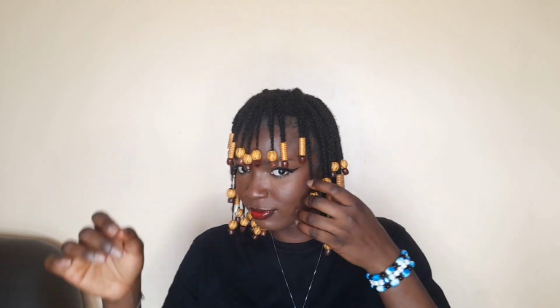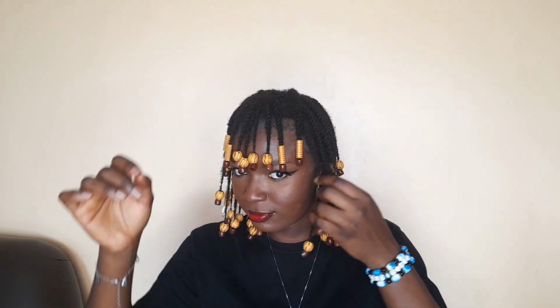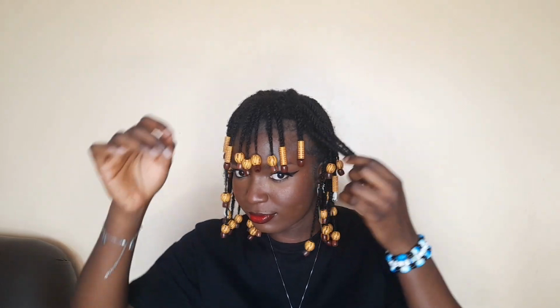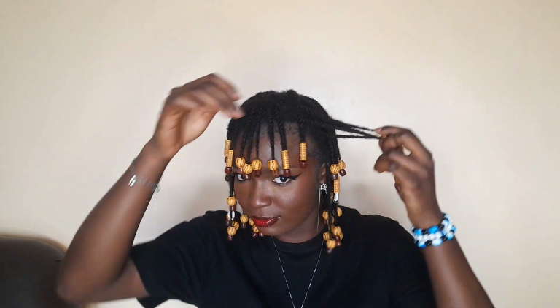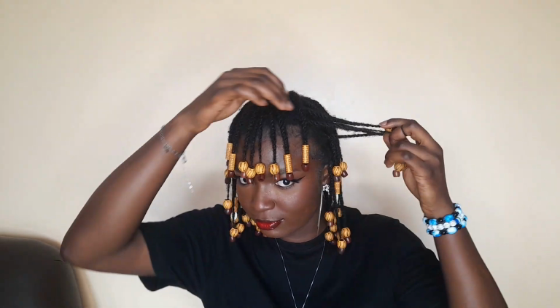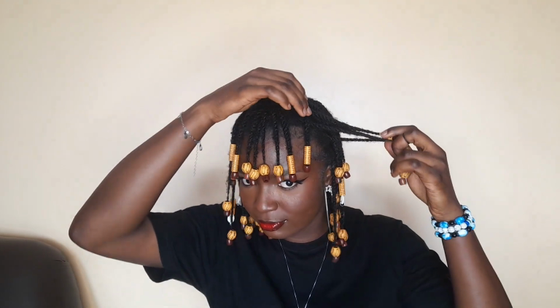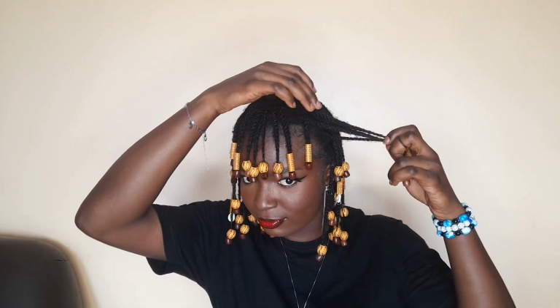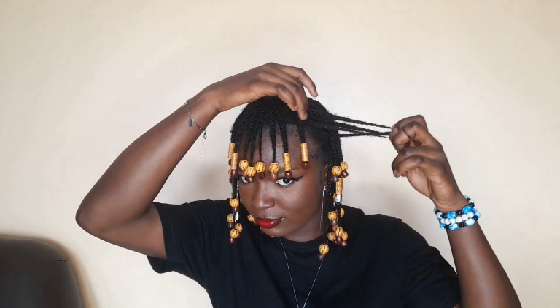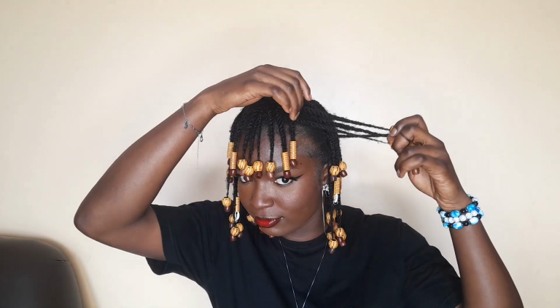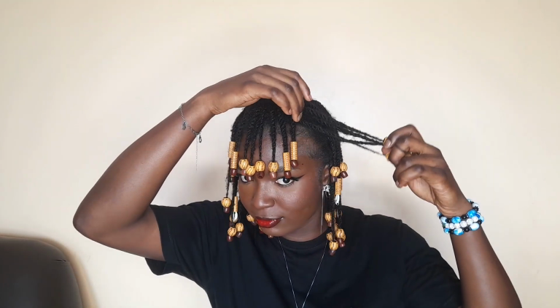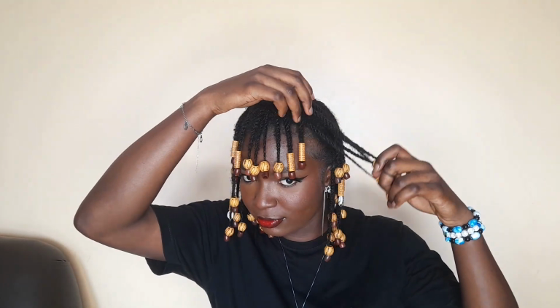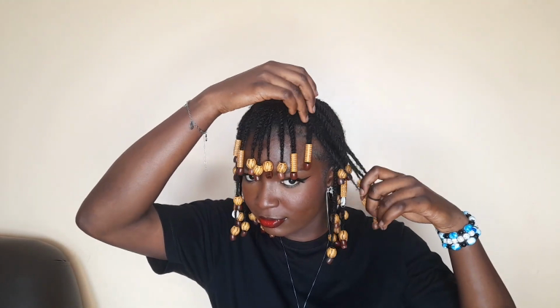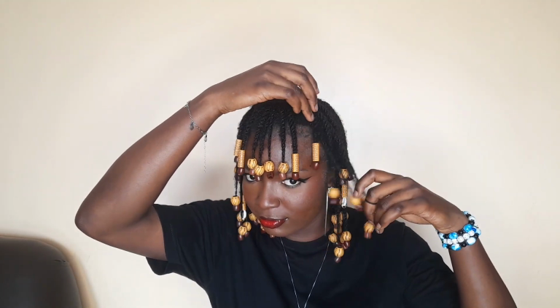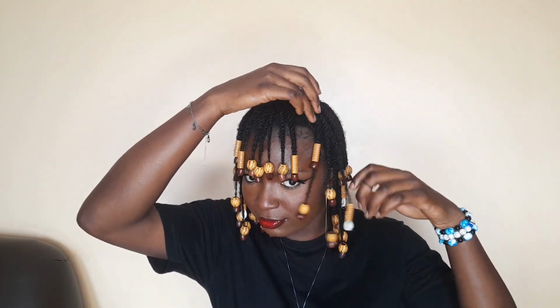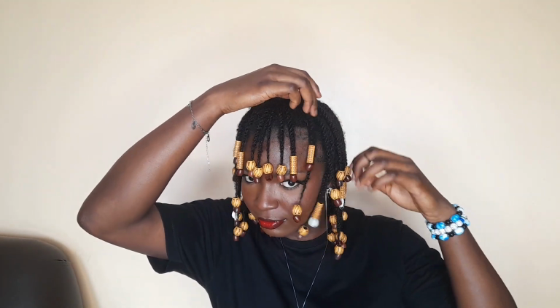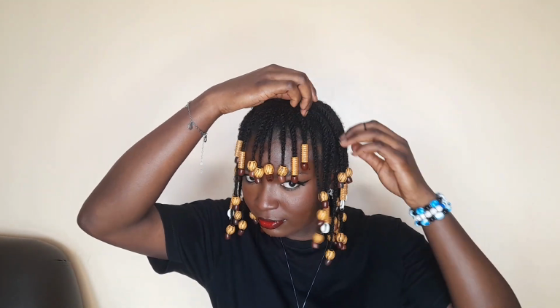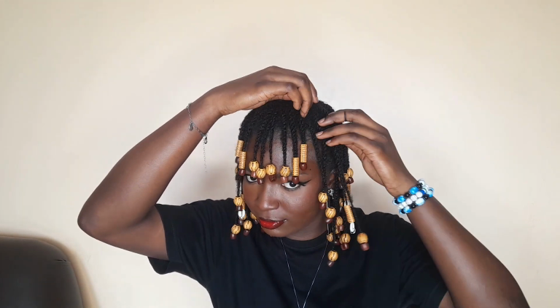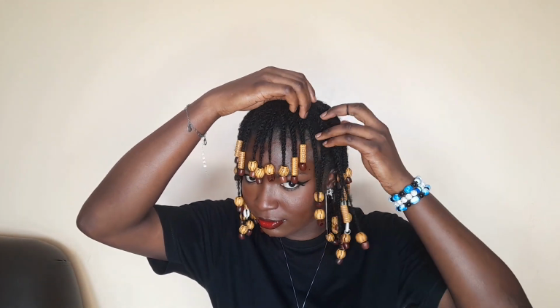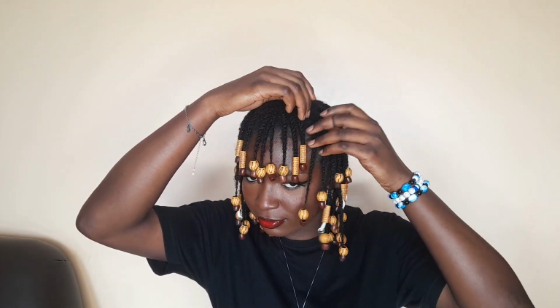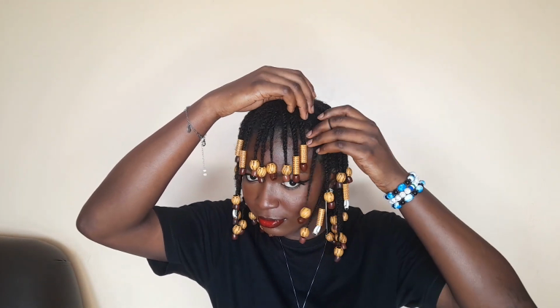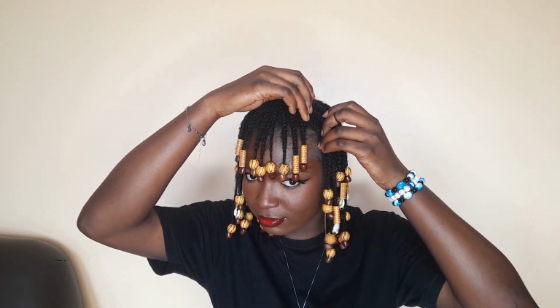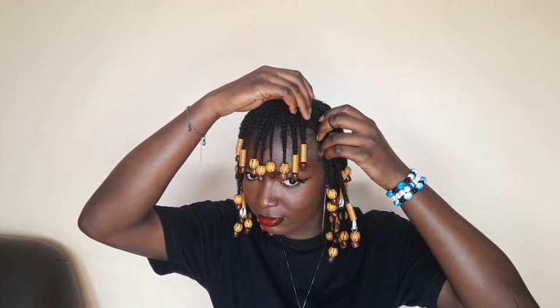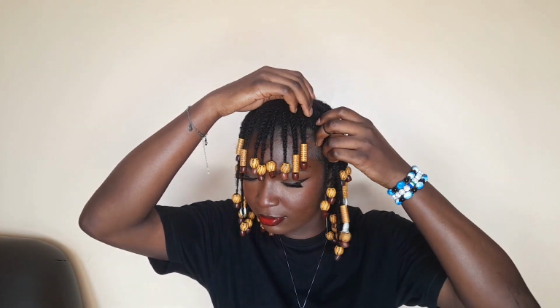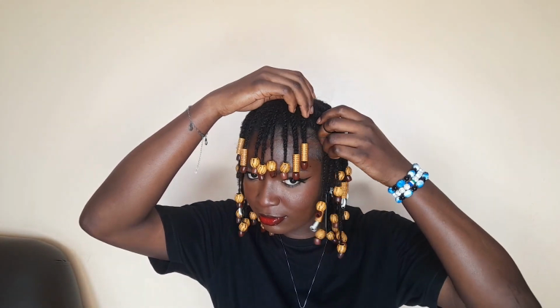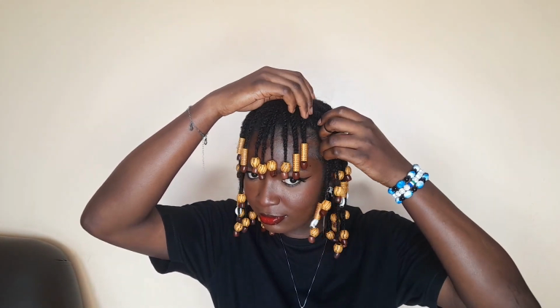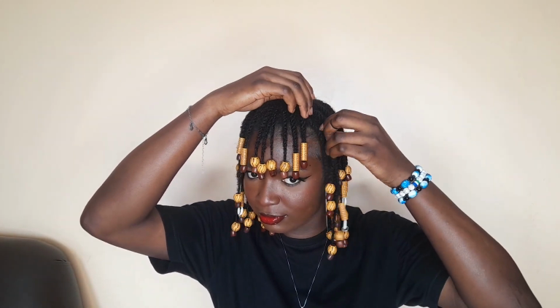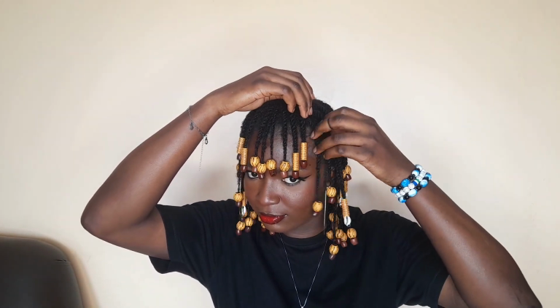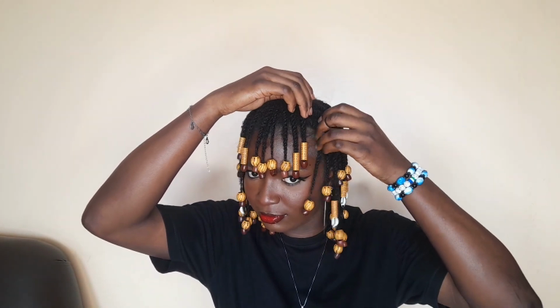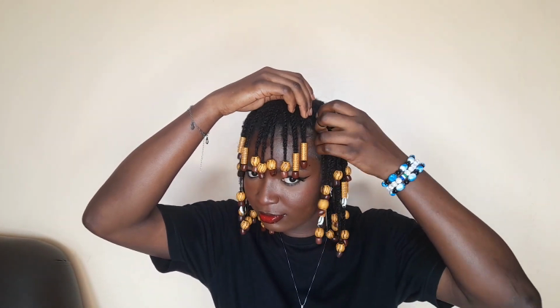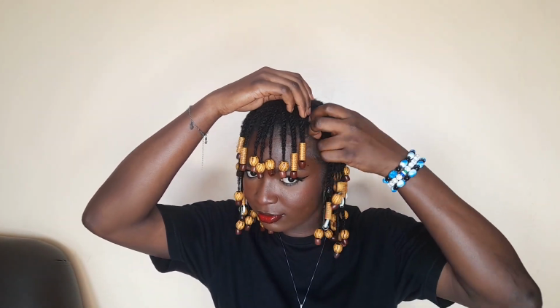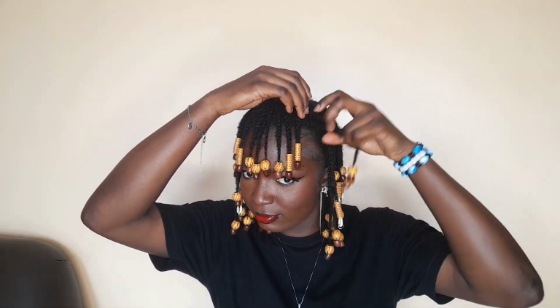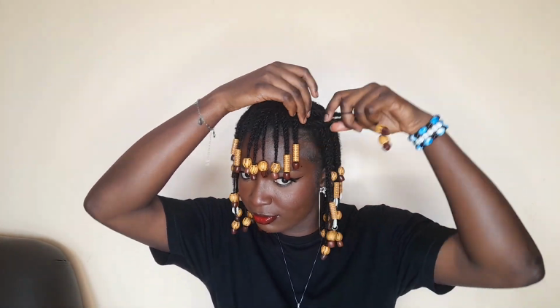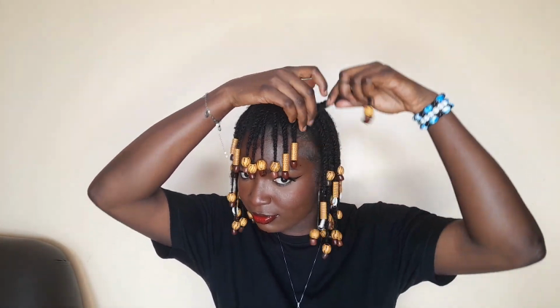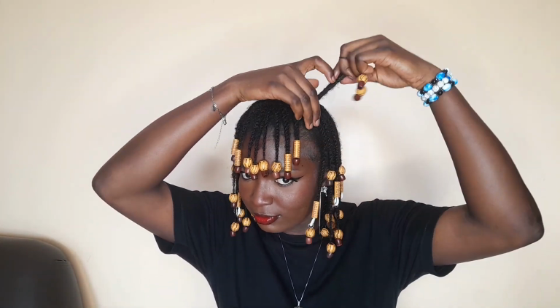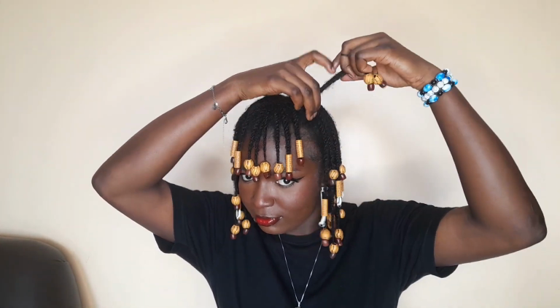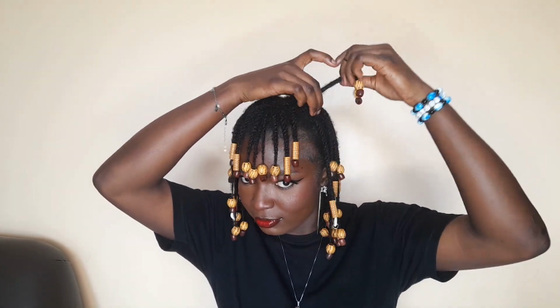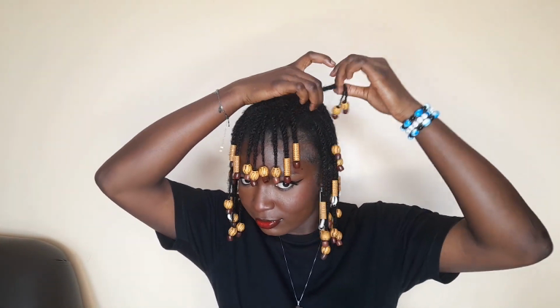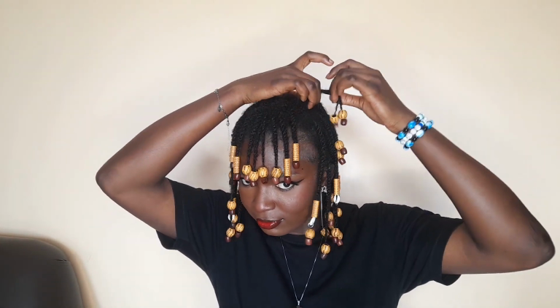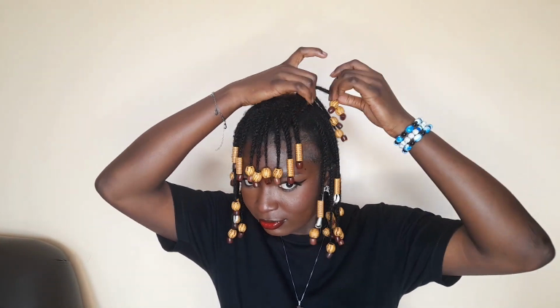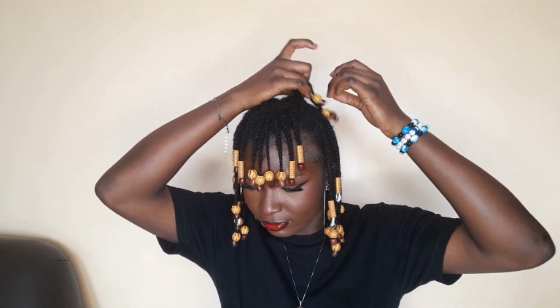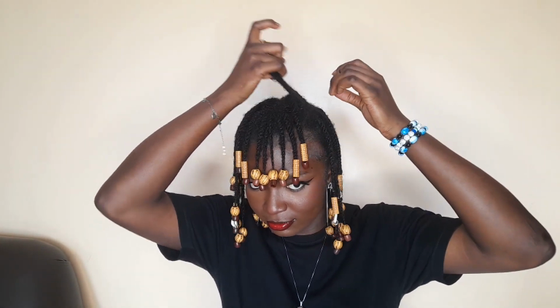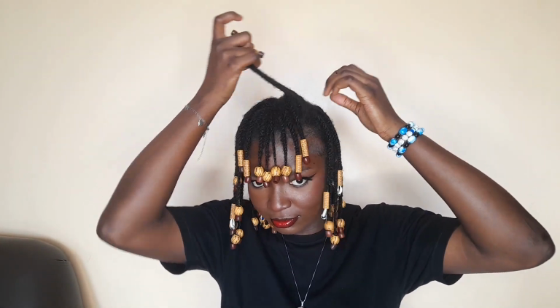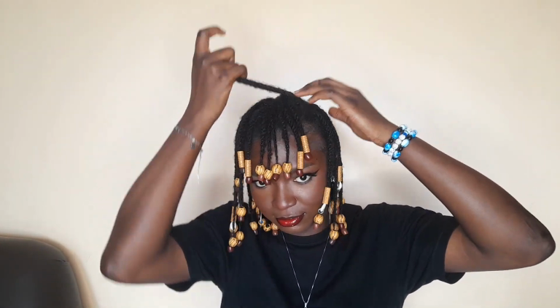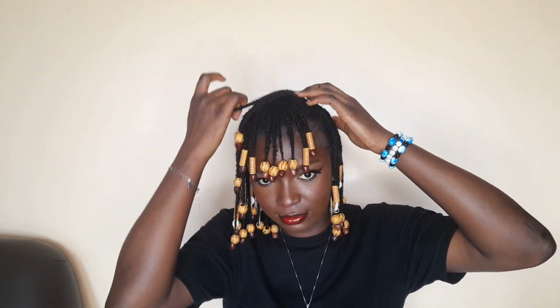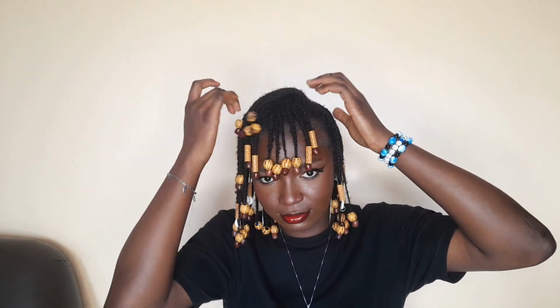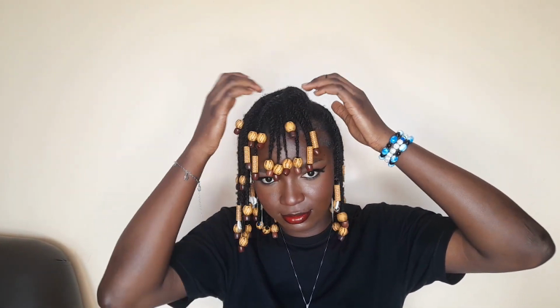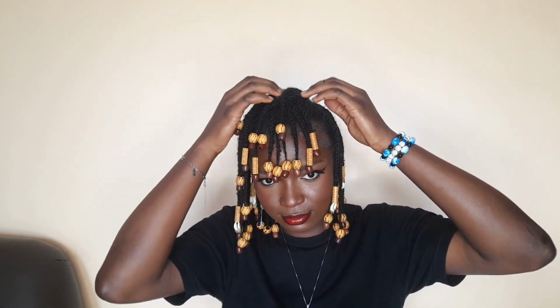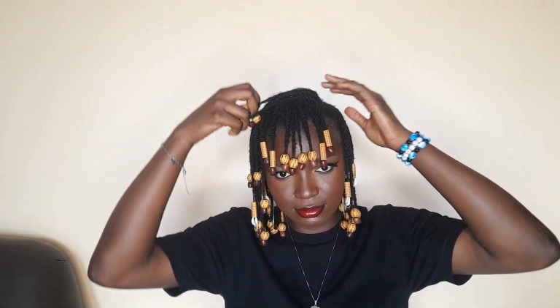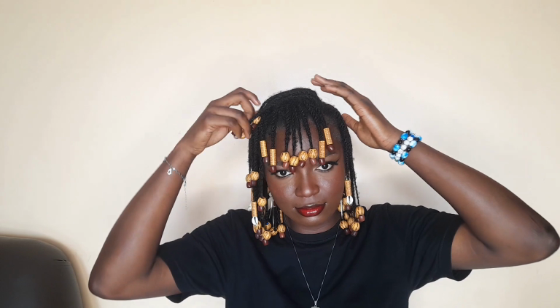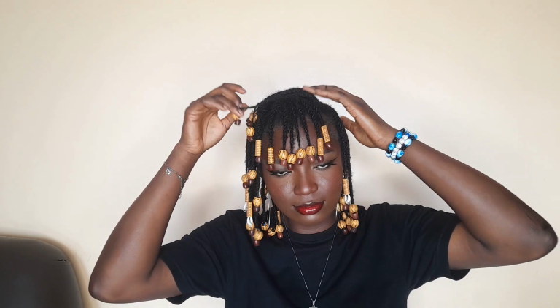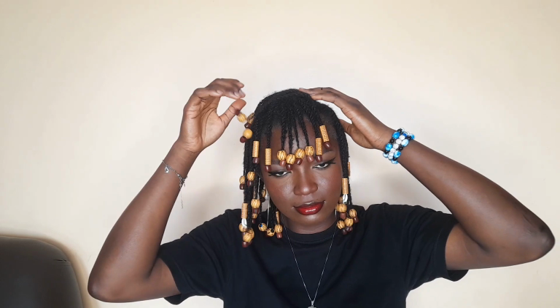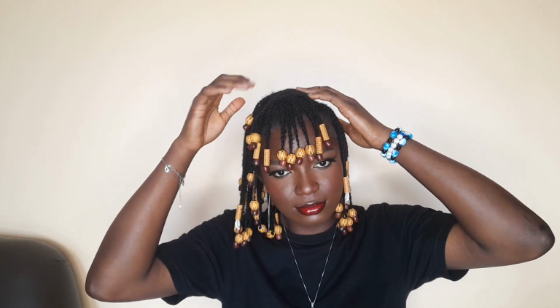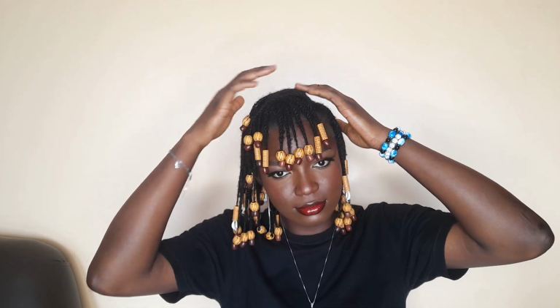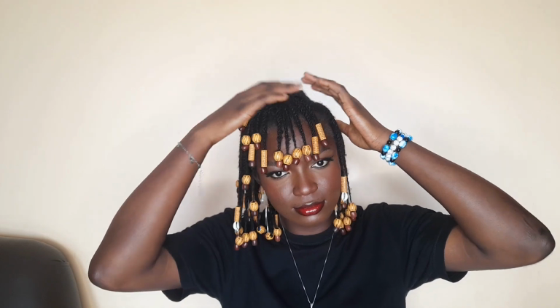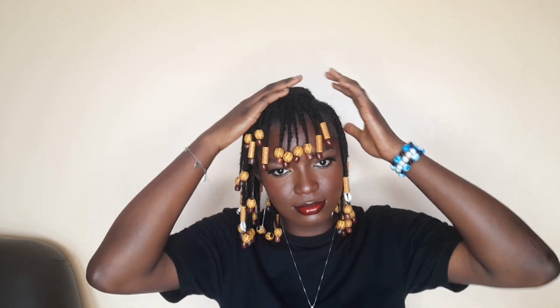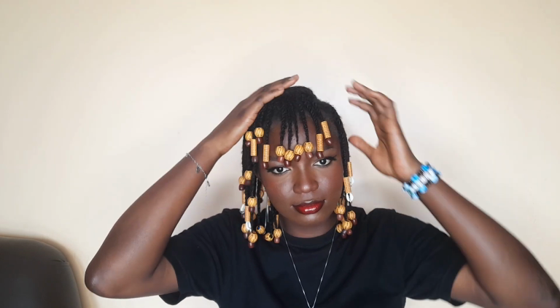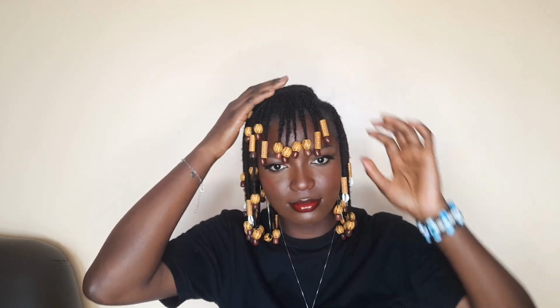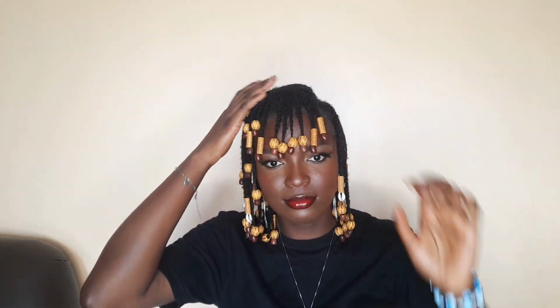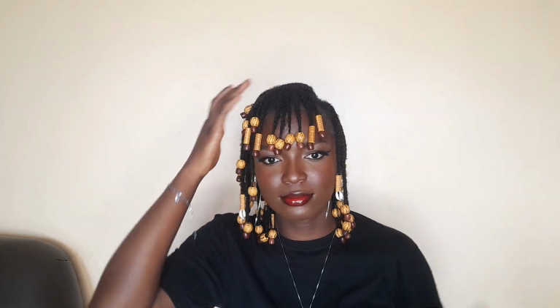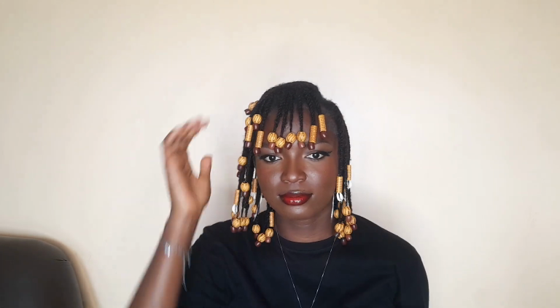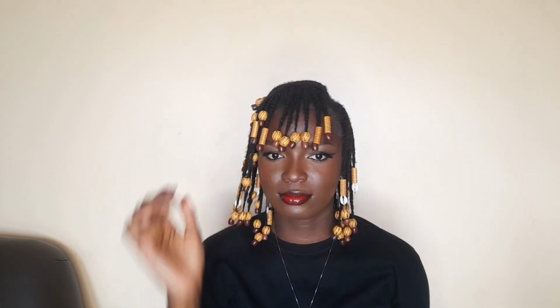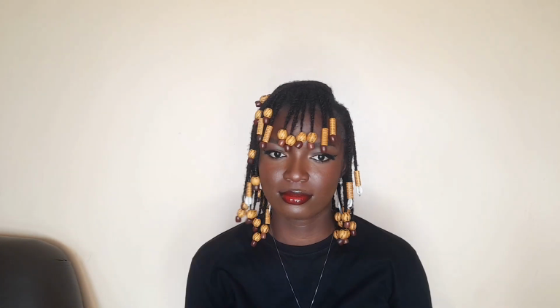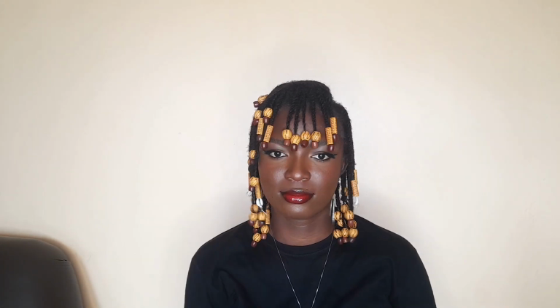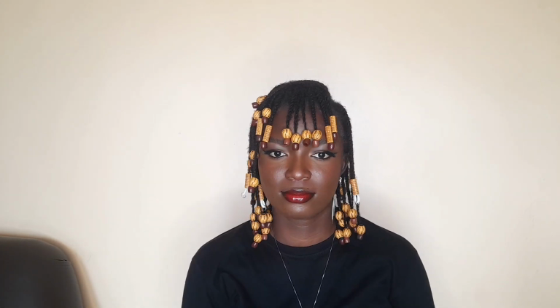This second look with bangs, I'll just make it a side pattern. So I'll just take some hair from here and flip it over to the other side.